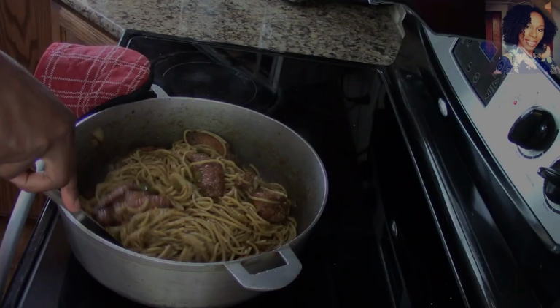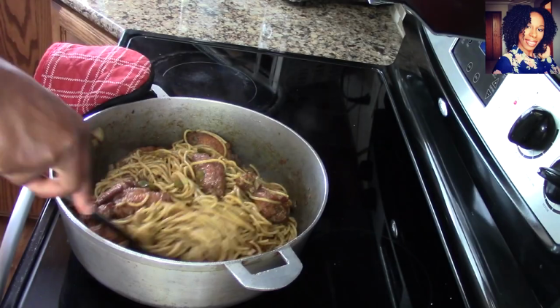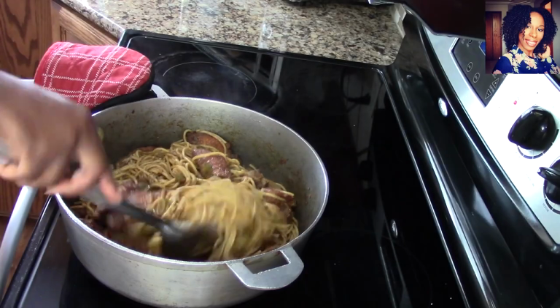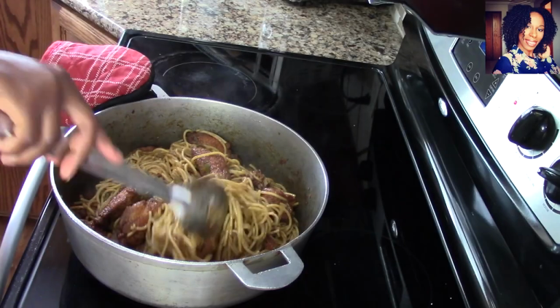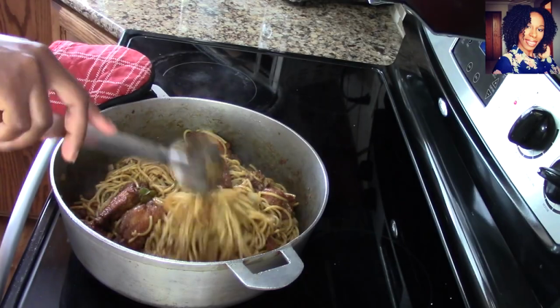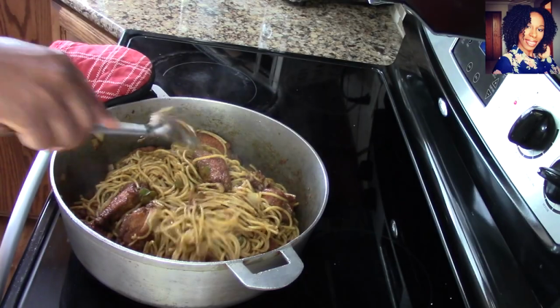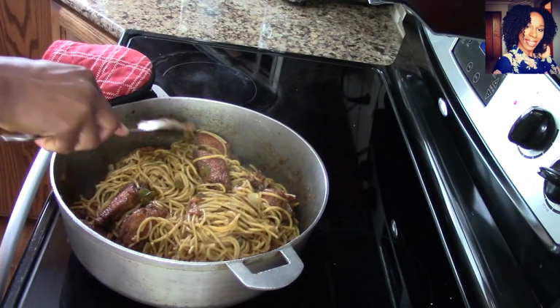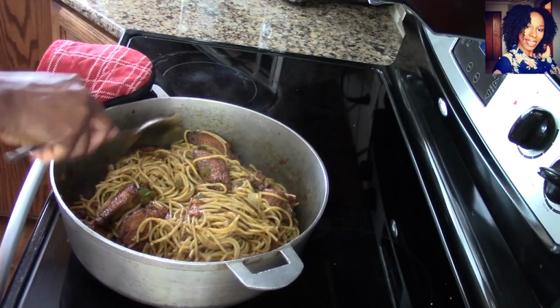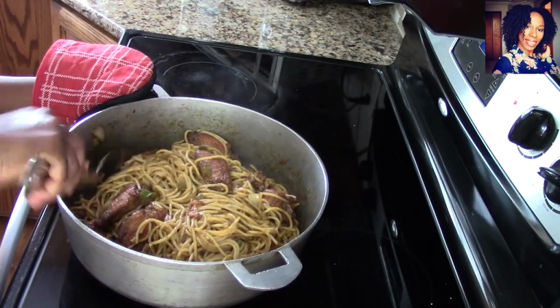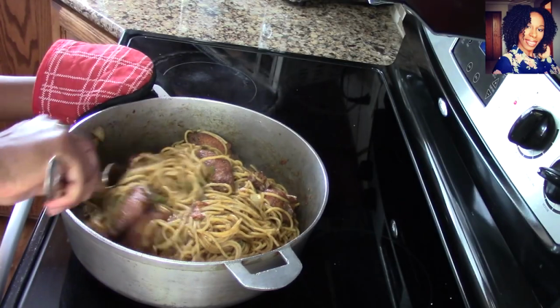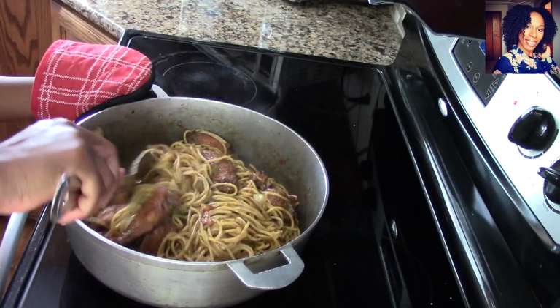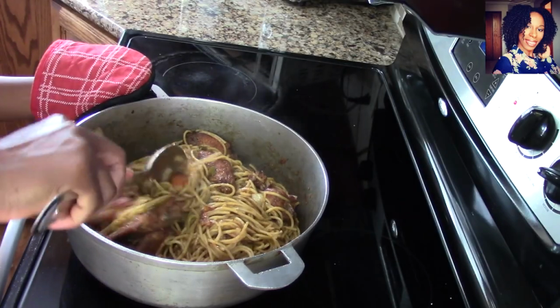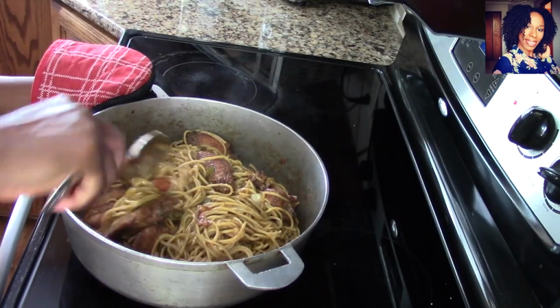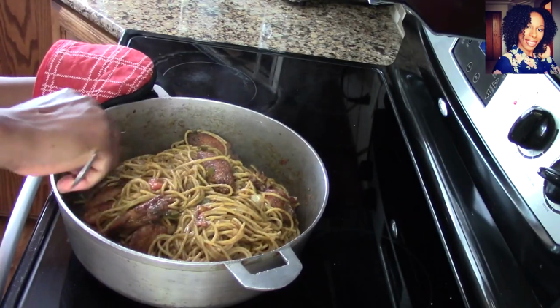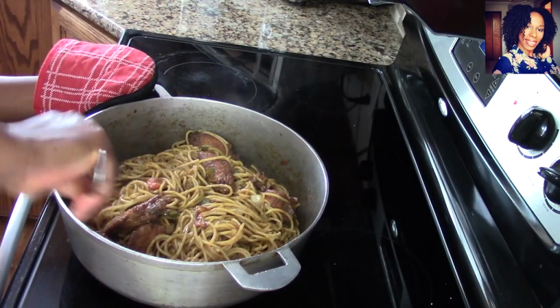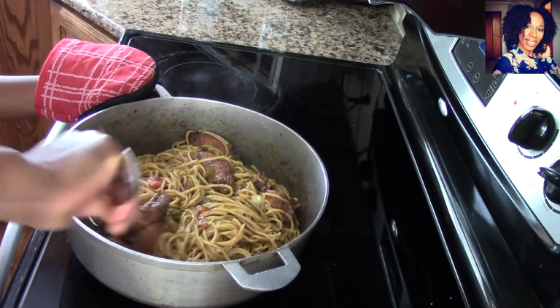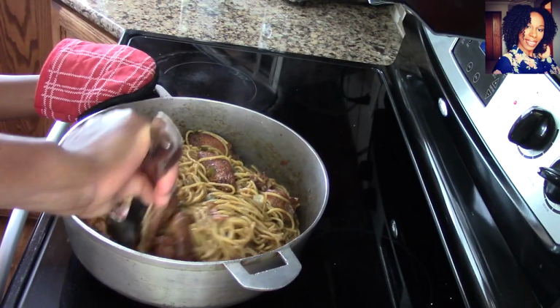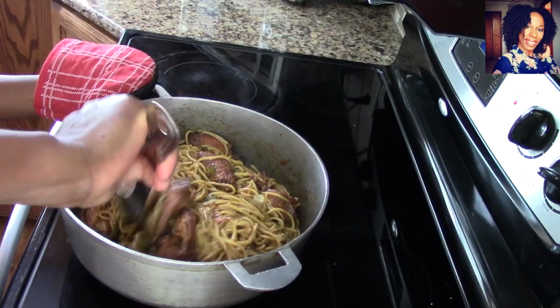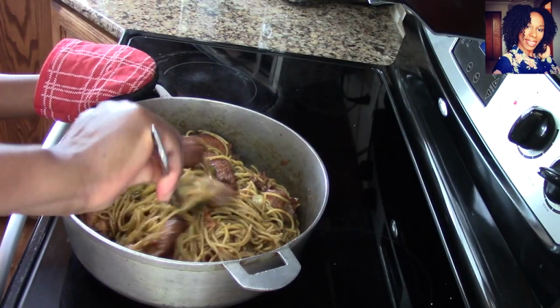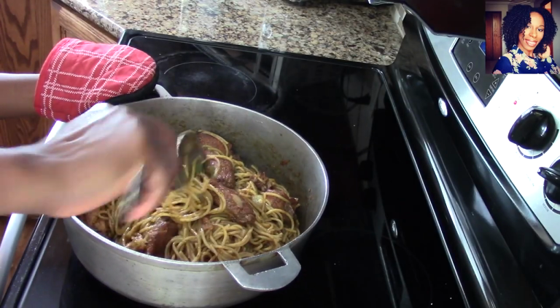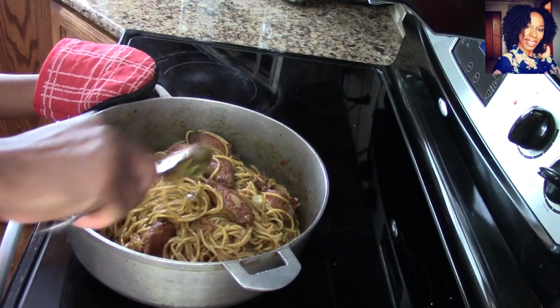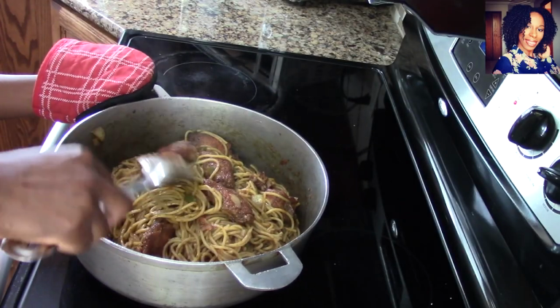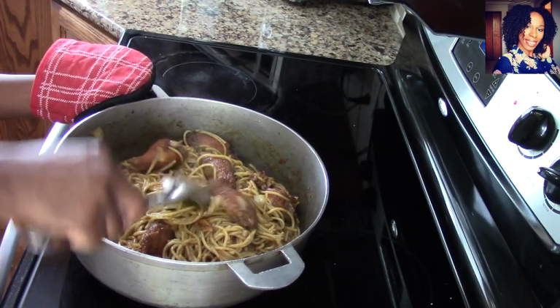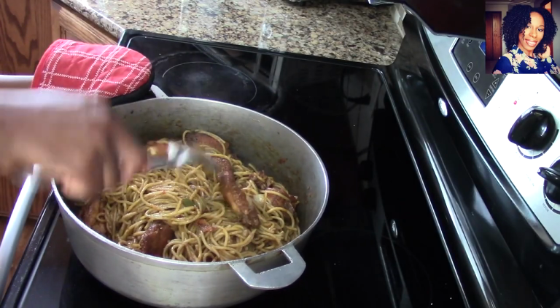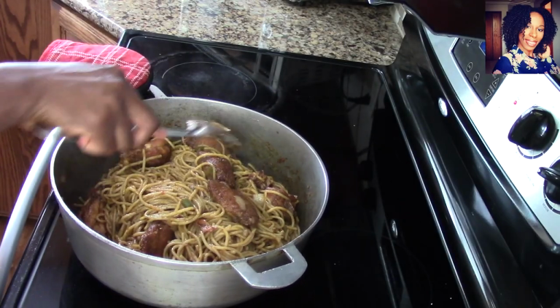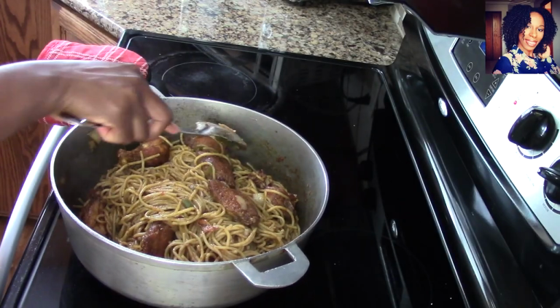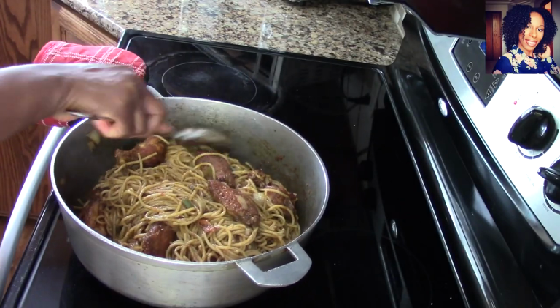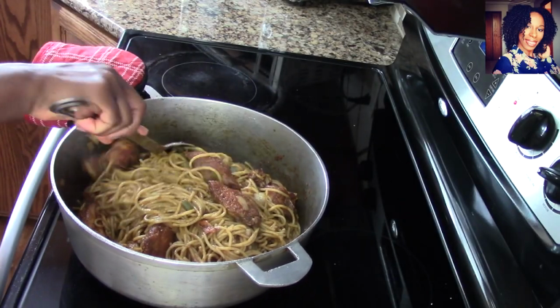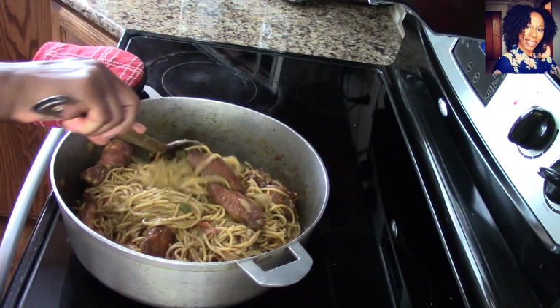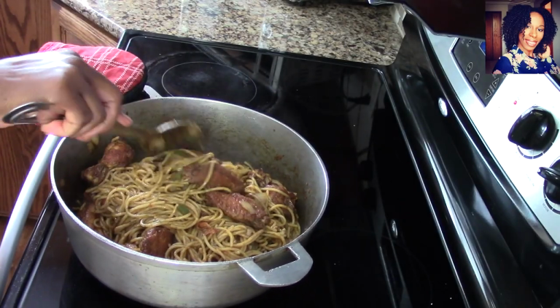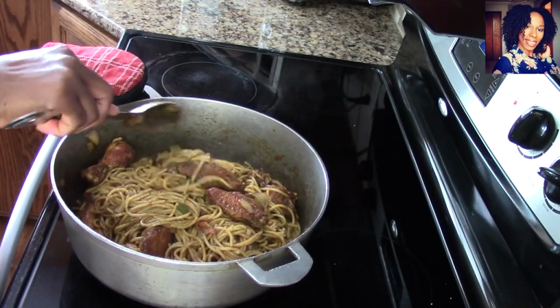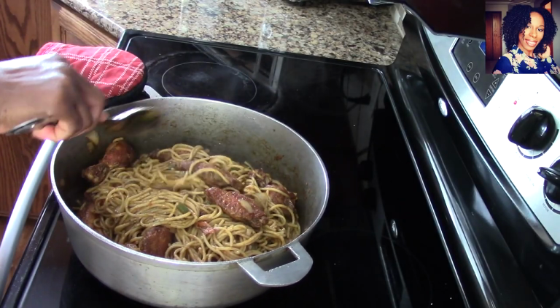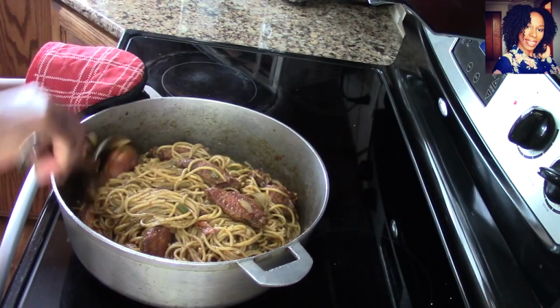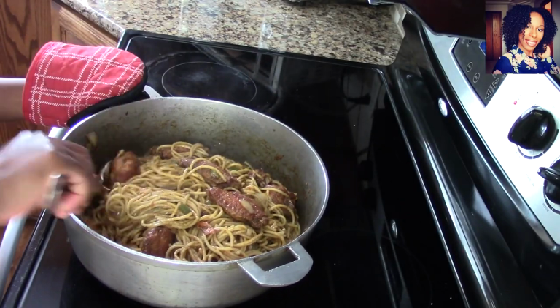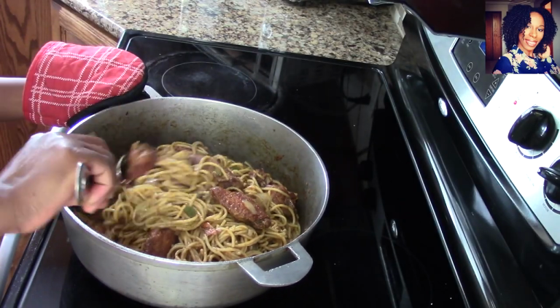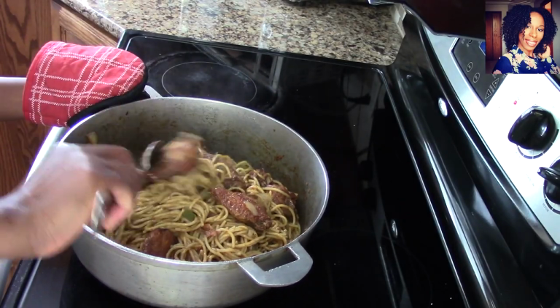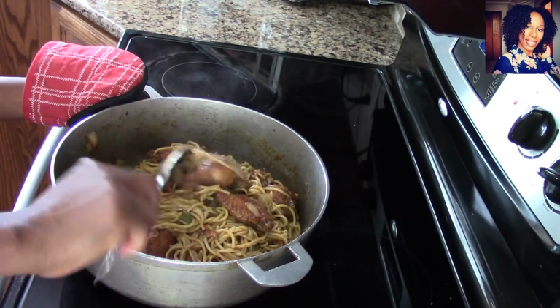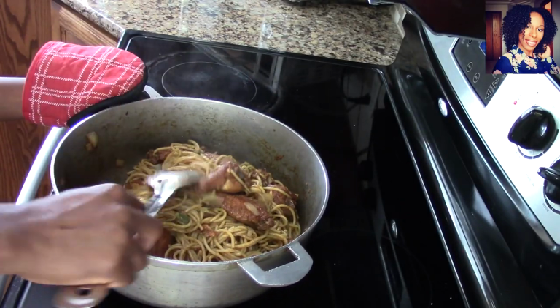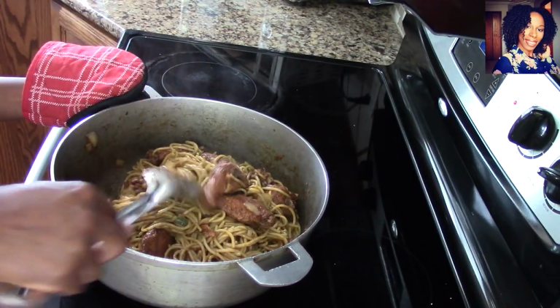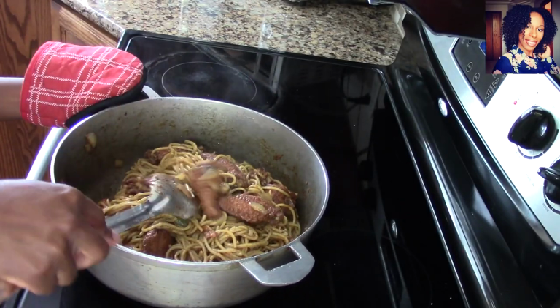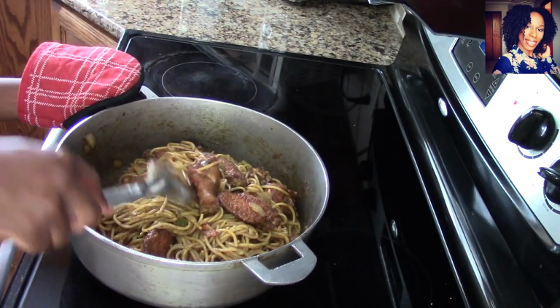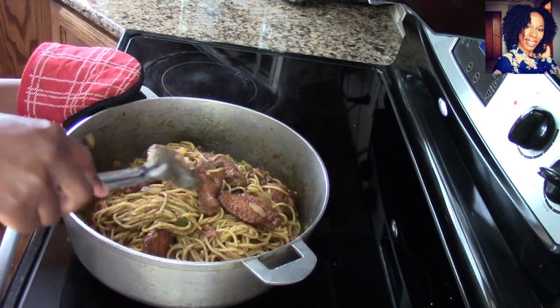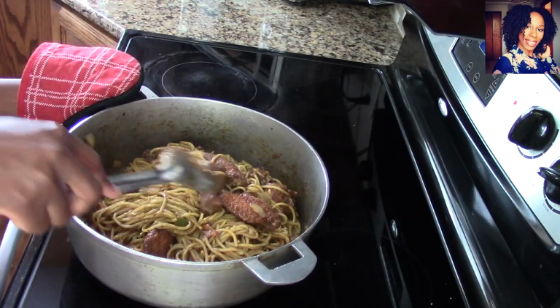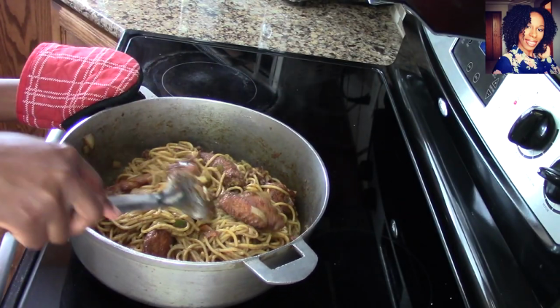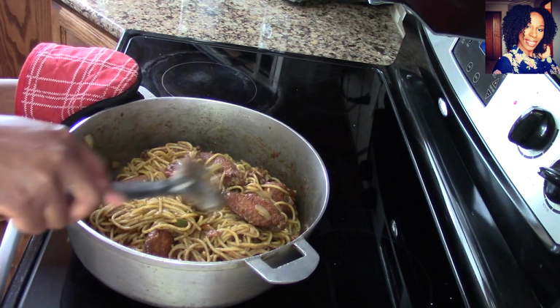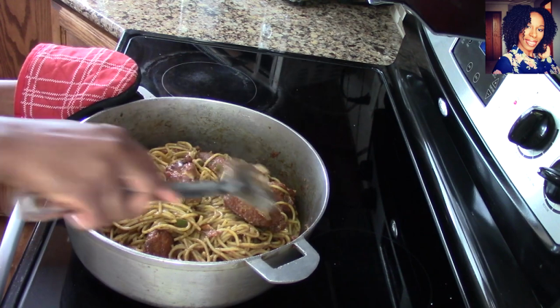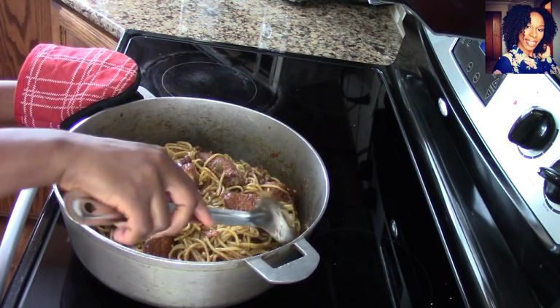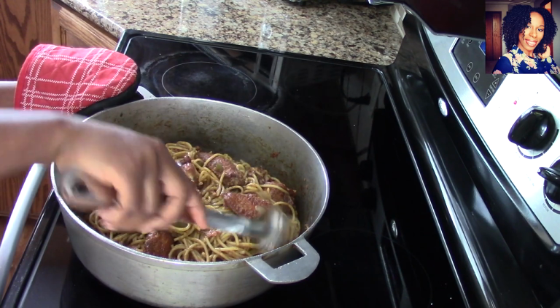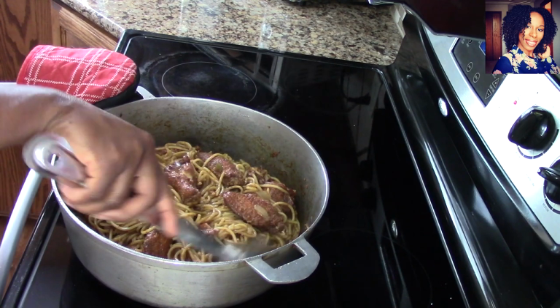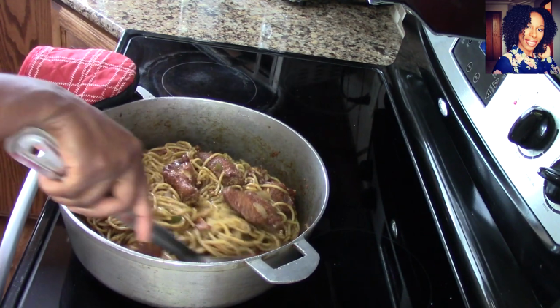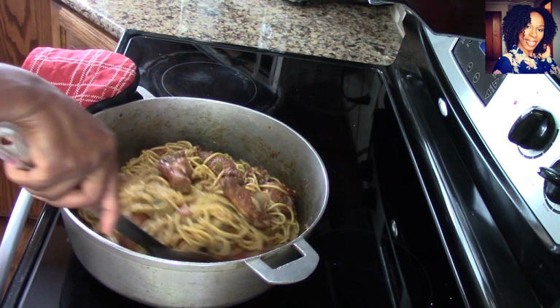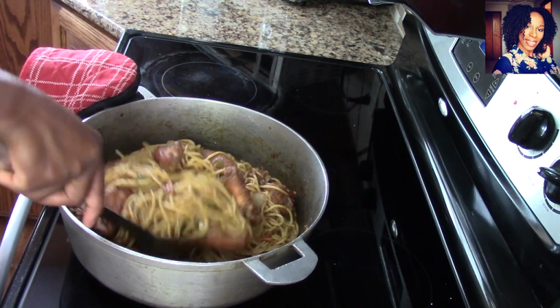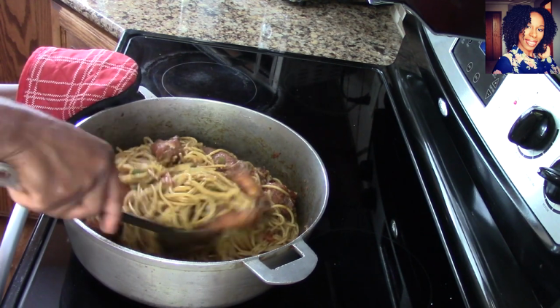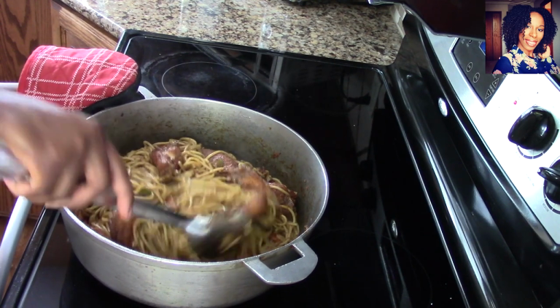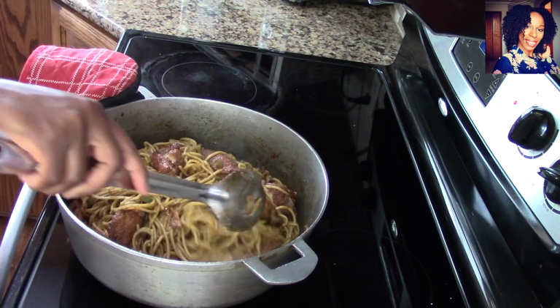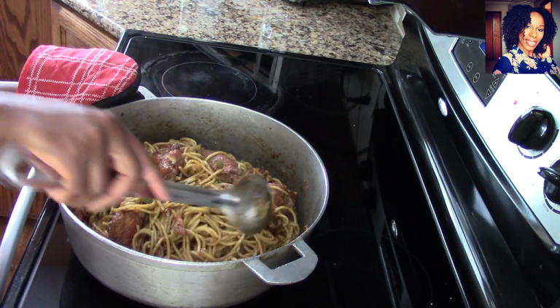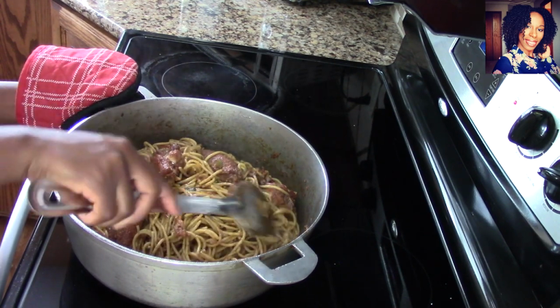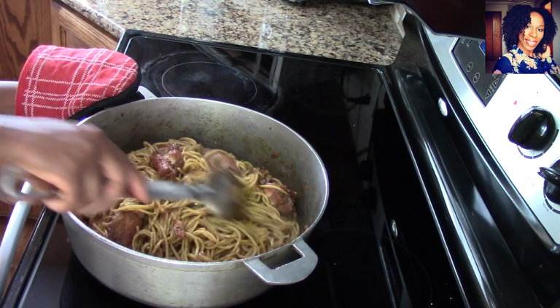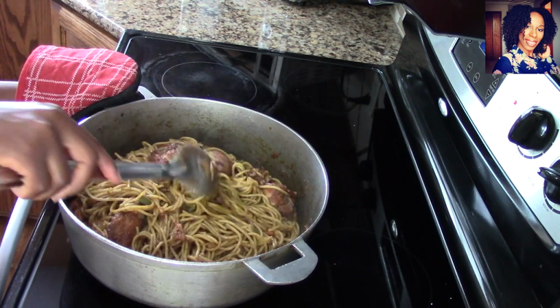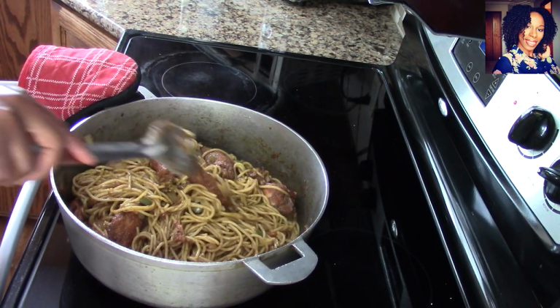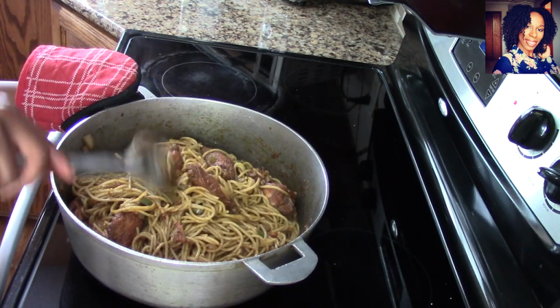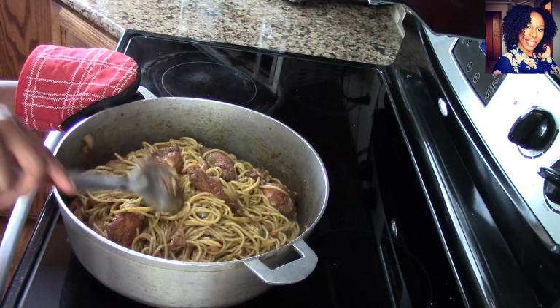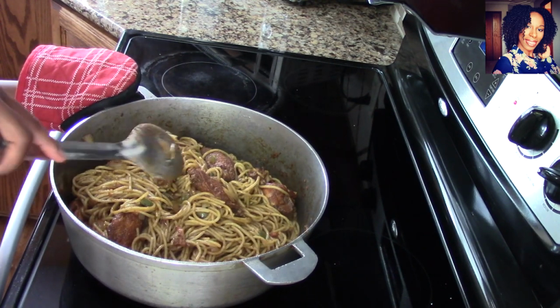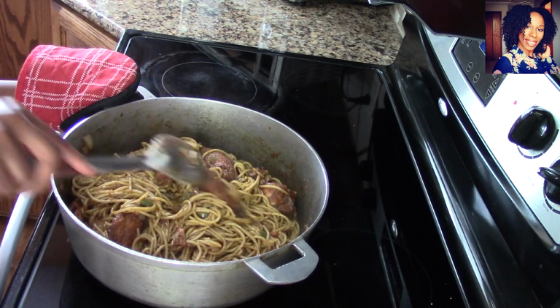Hey guys, welcome back to my channel. In today's video we are going to be making a delicious Haitian spaghetti with fried chicken.